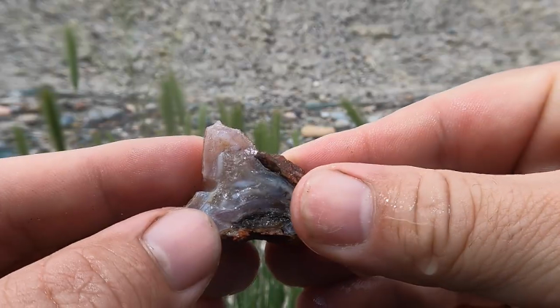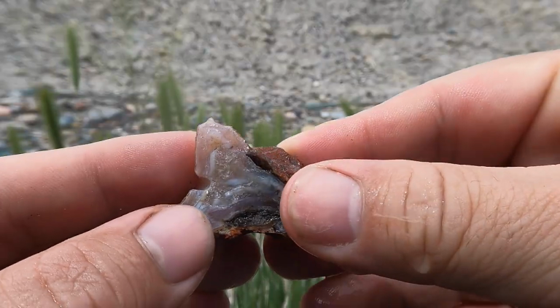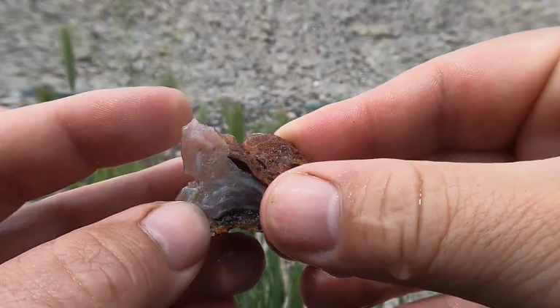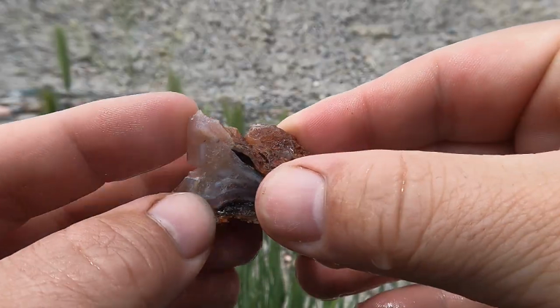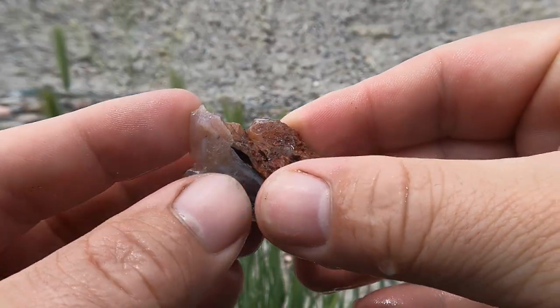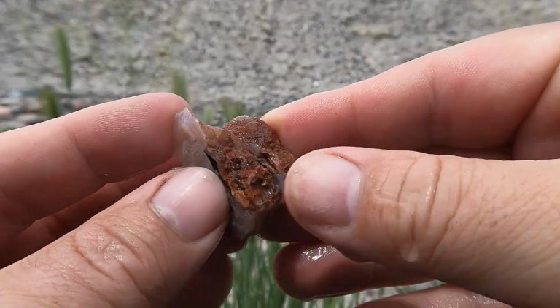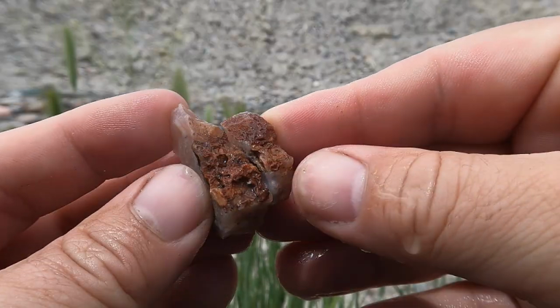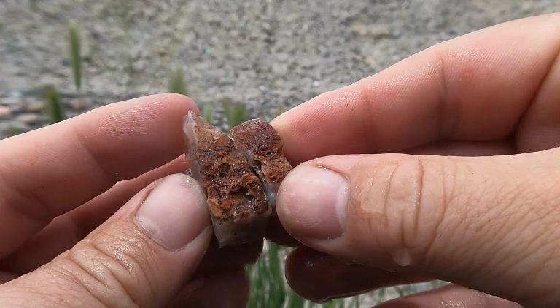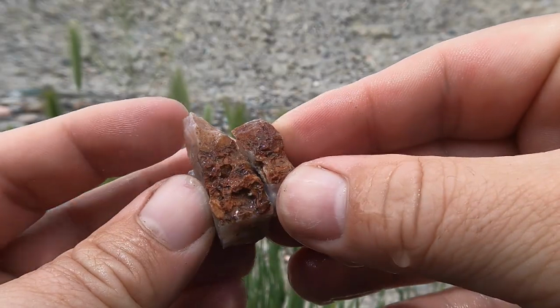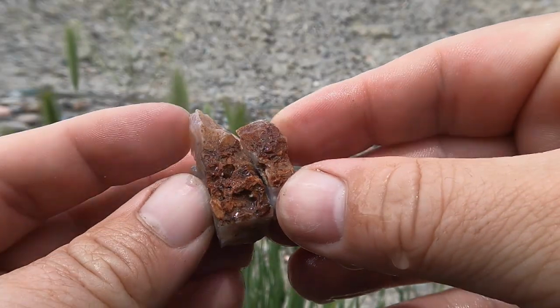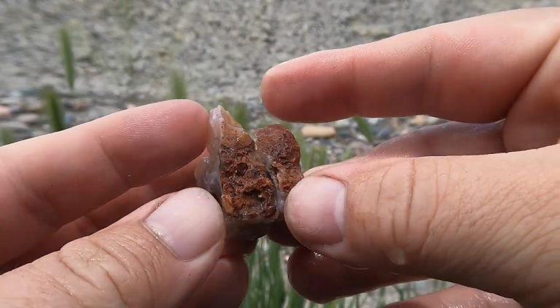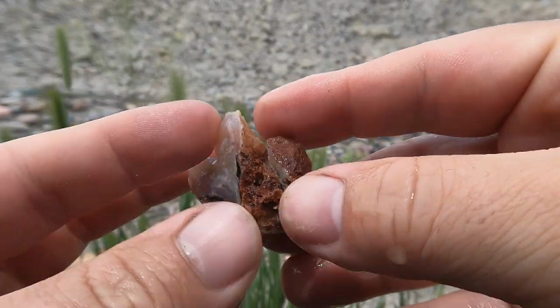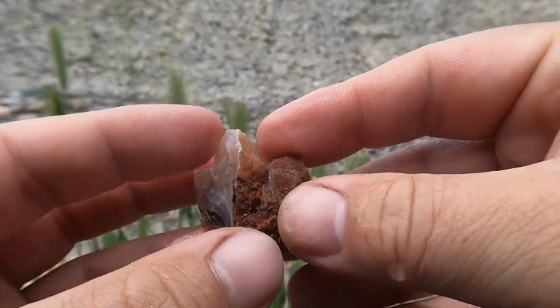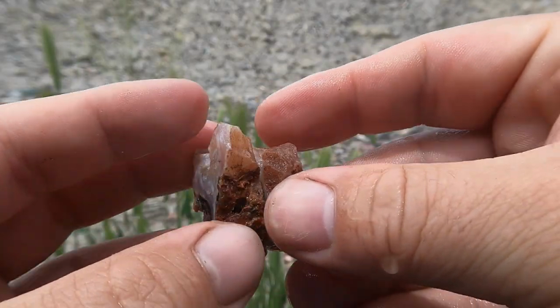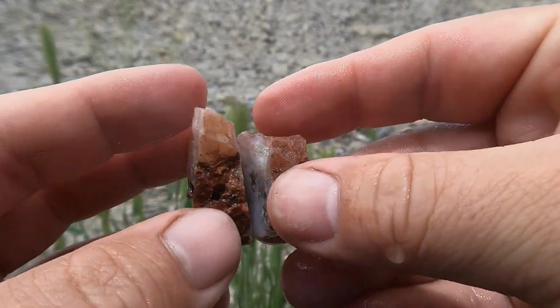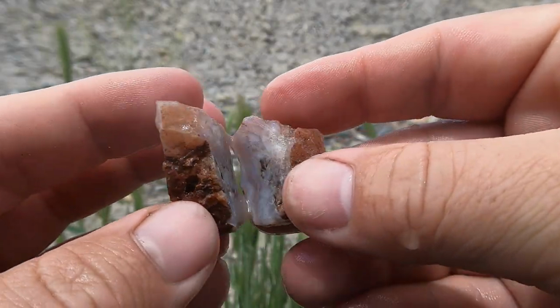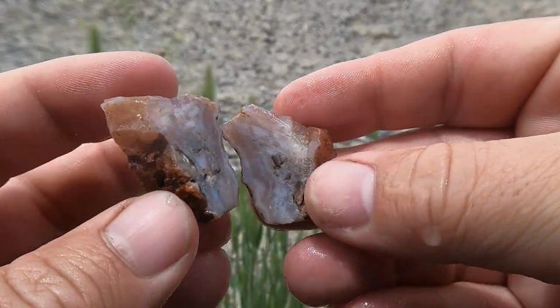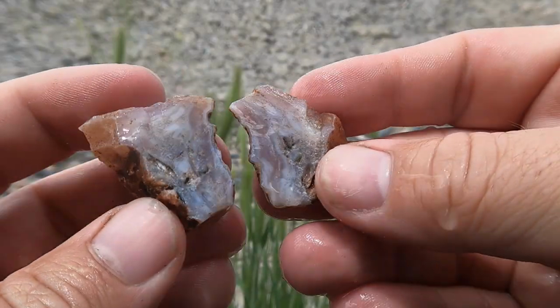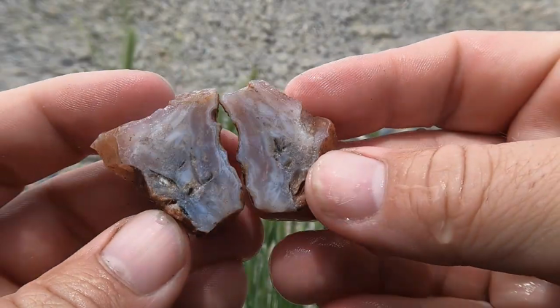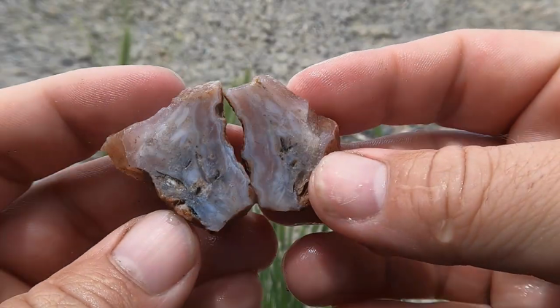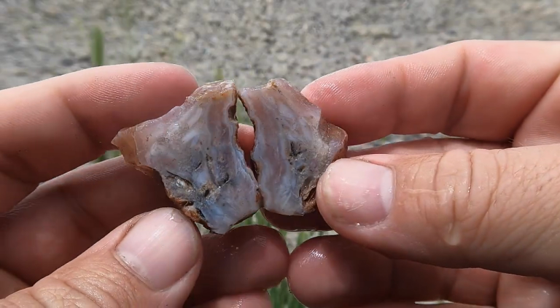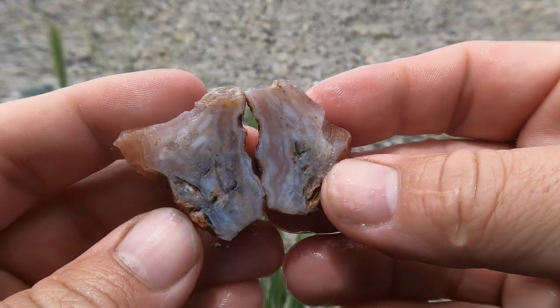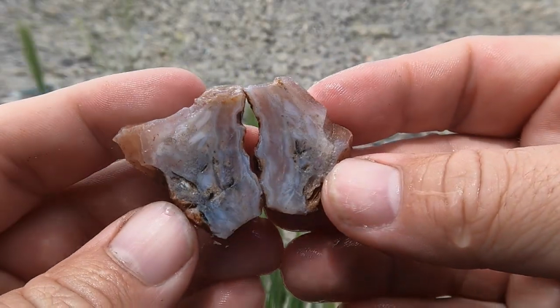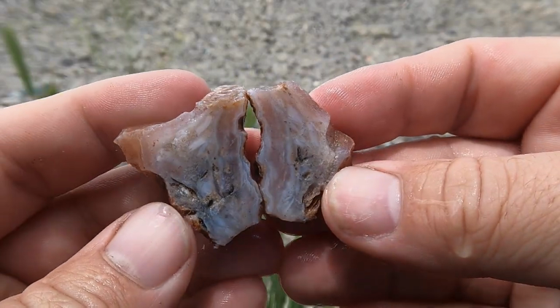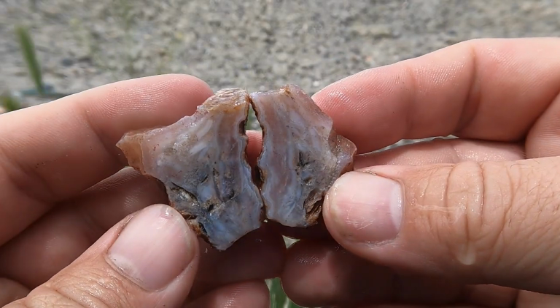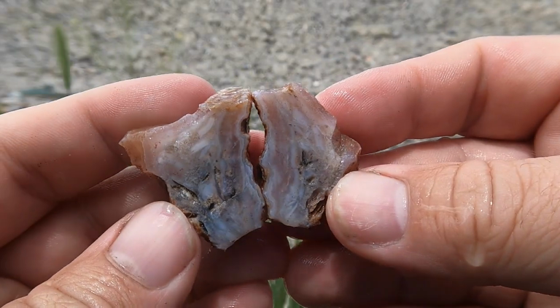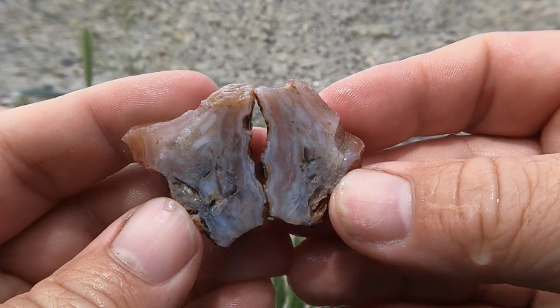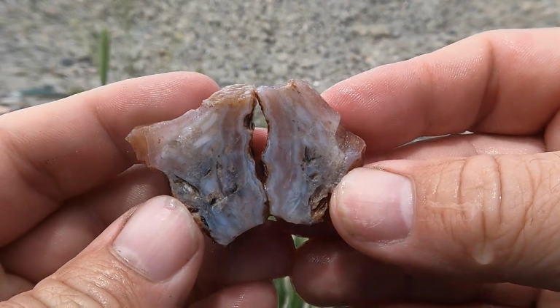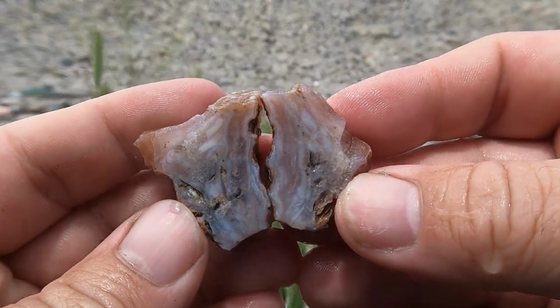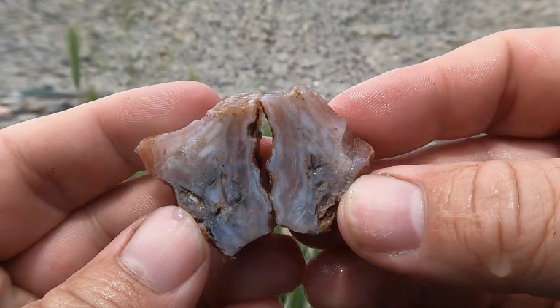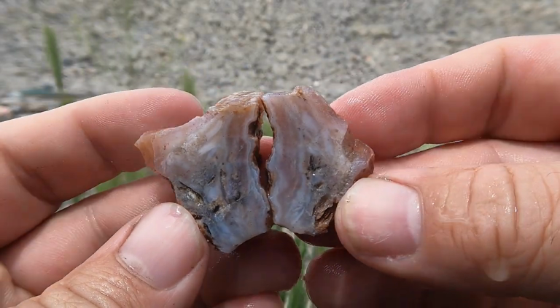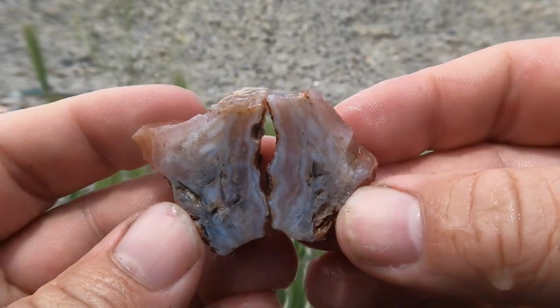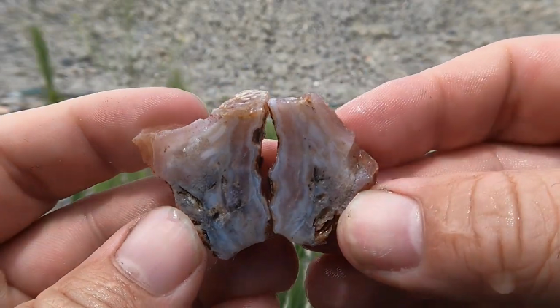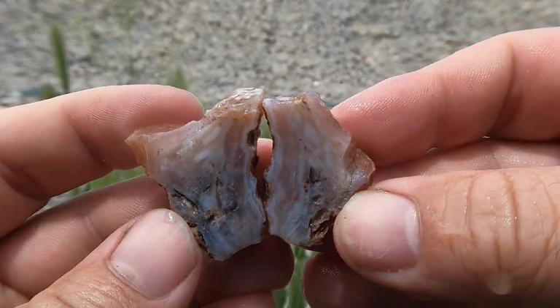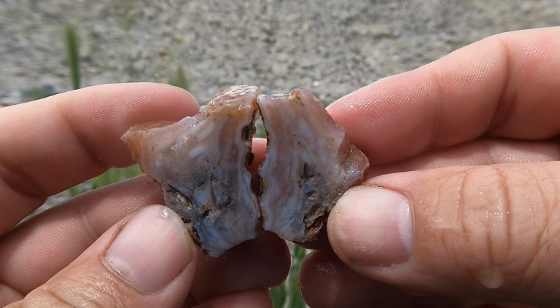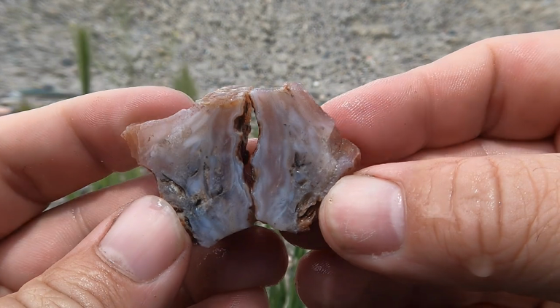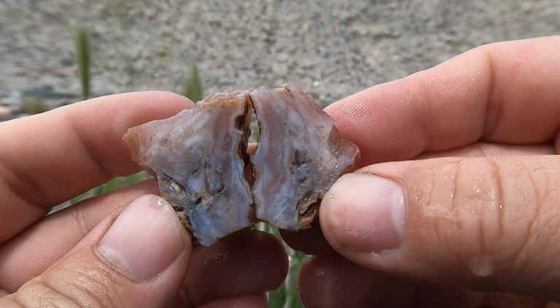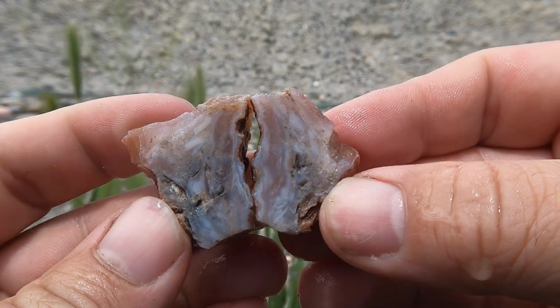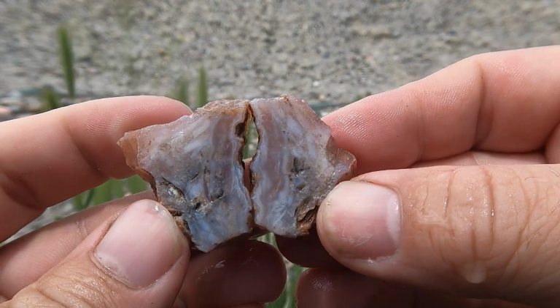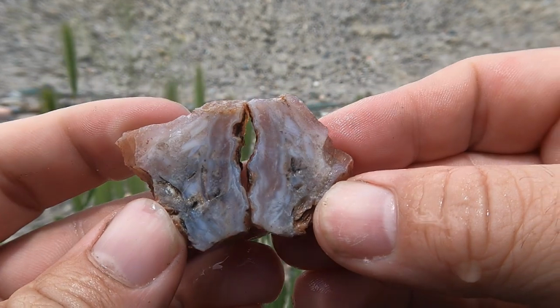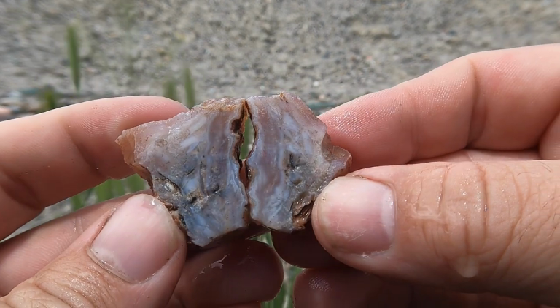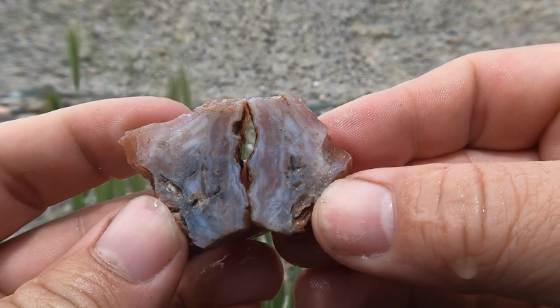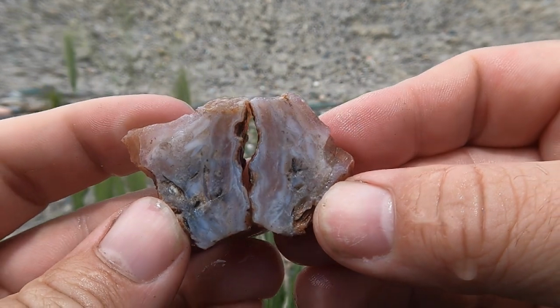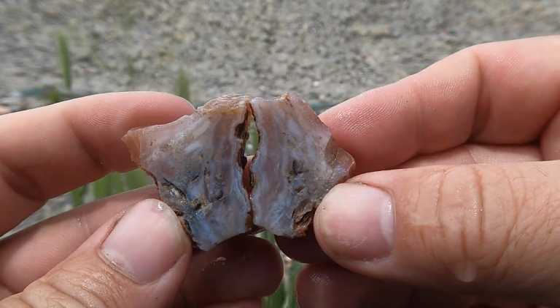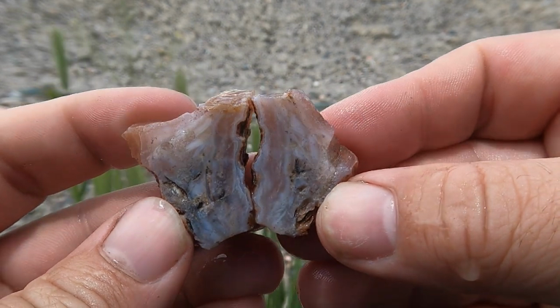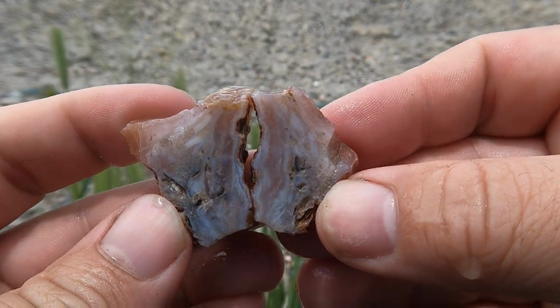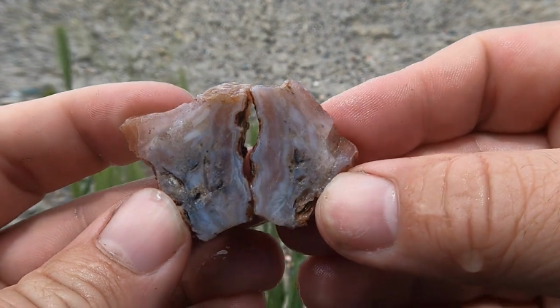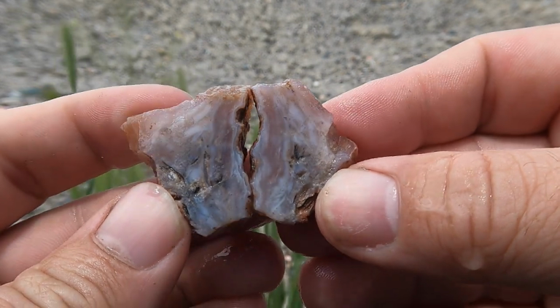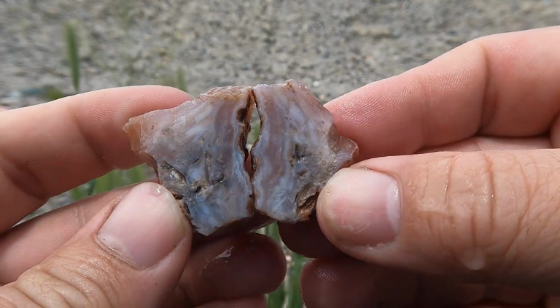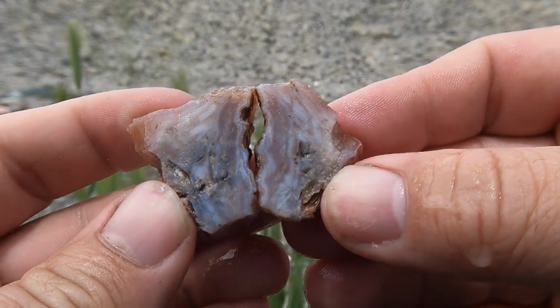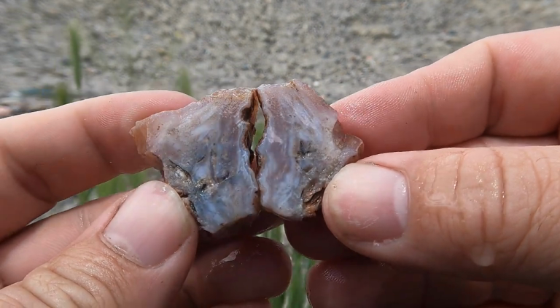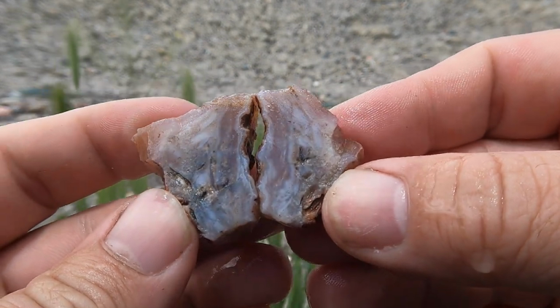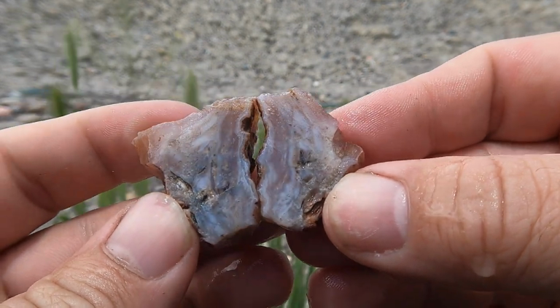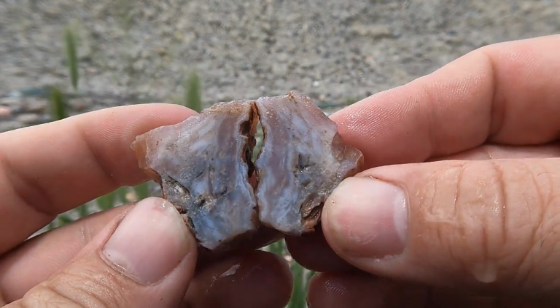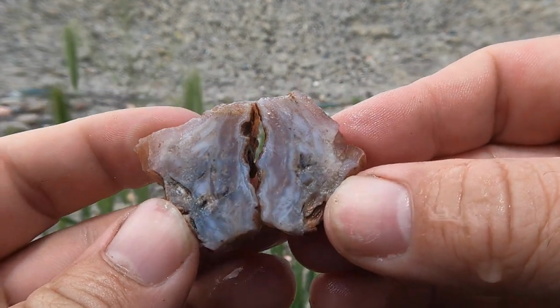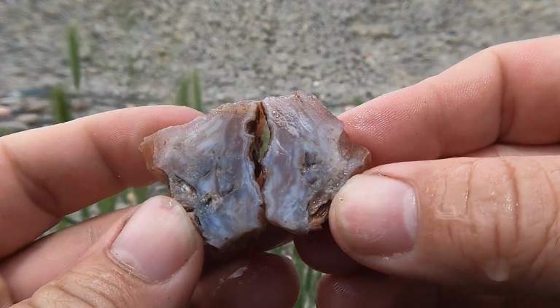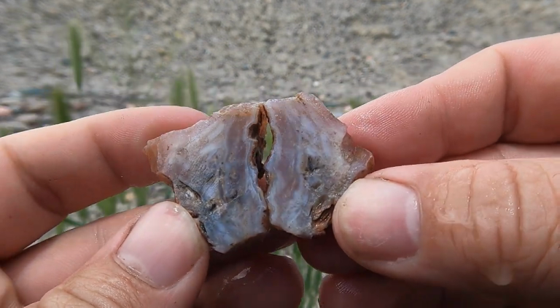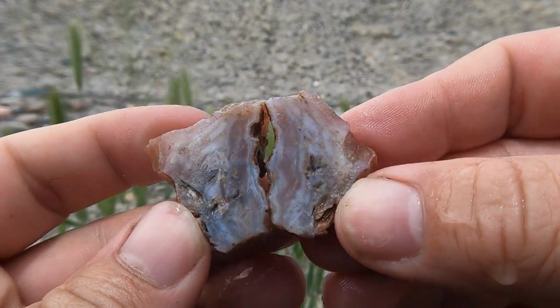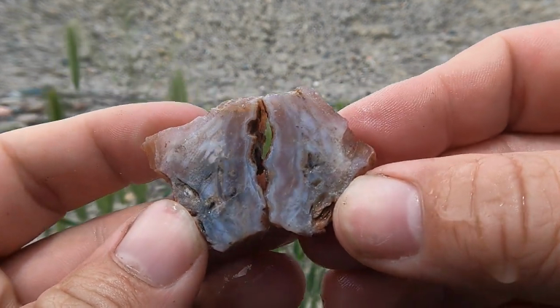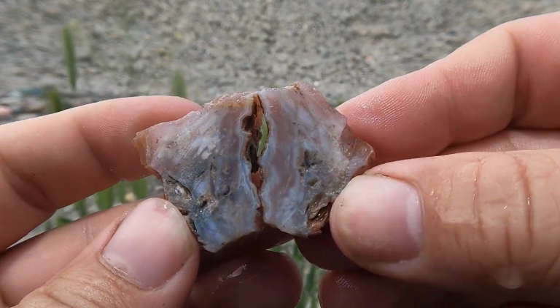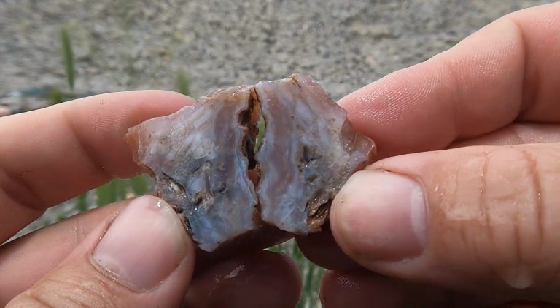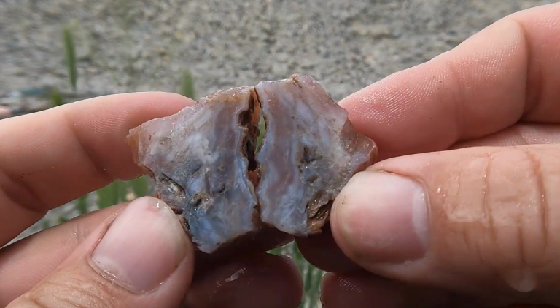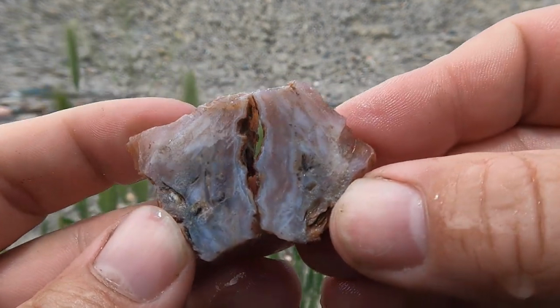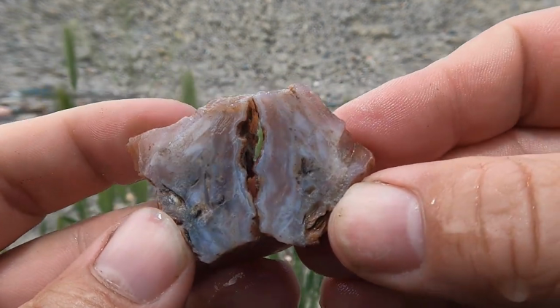Start things off with a small agate here. That's kind of nice — not too shabby.